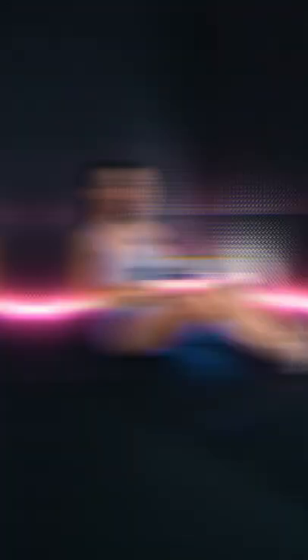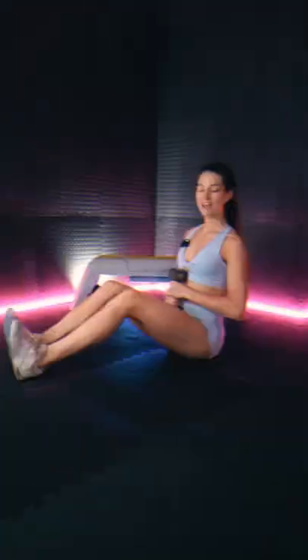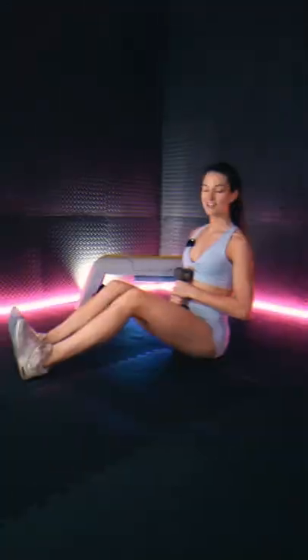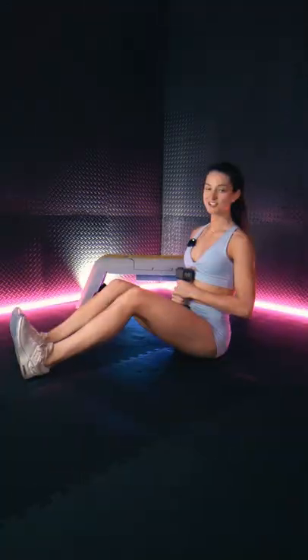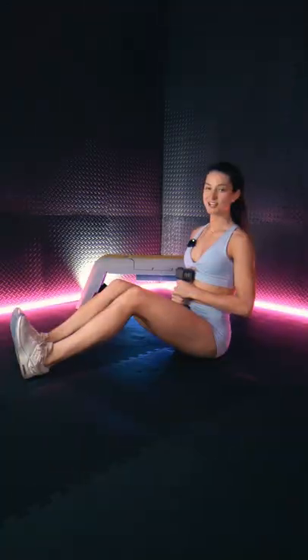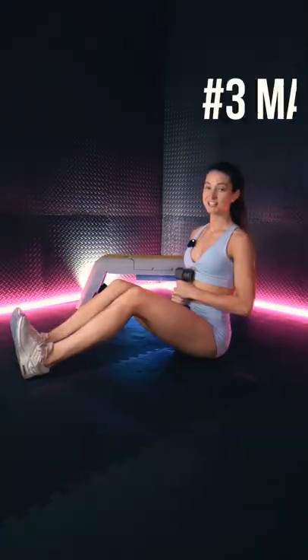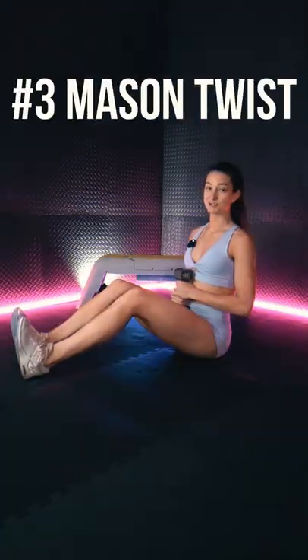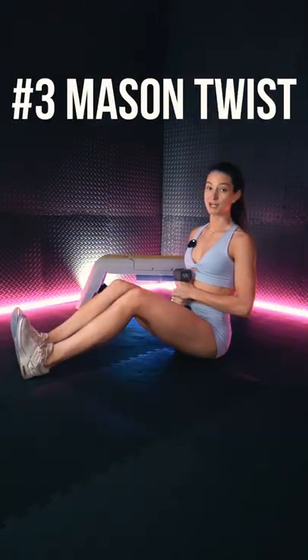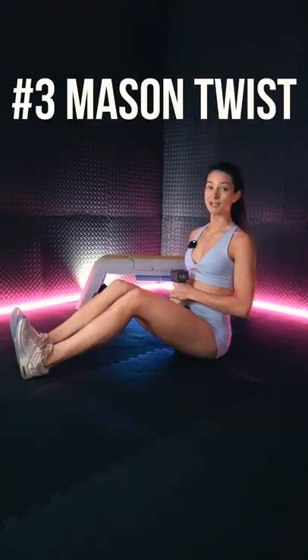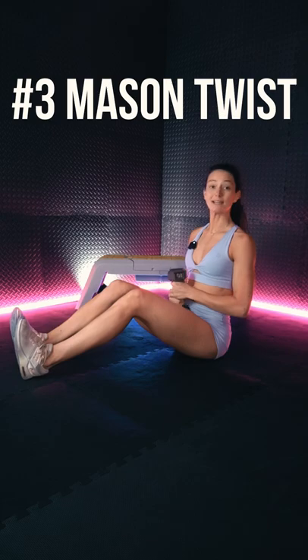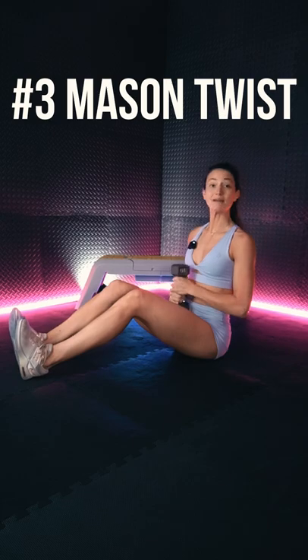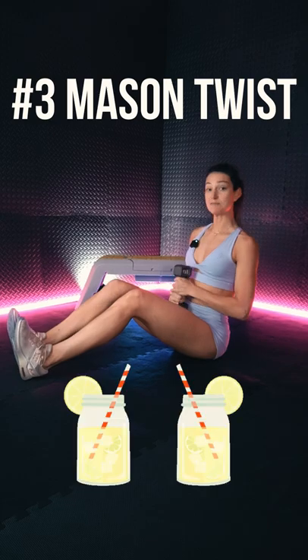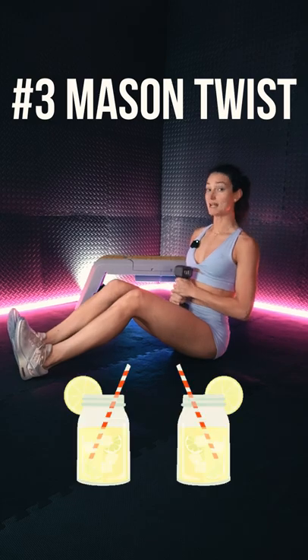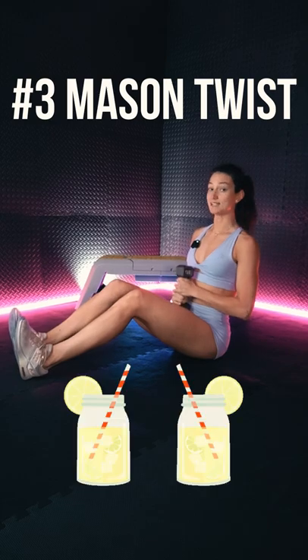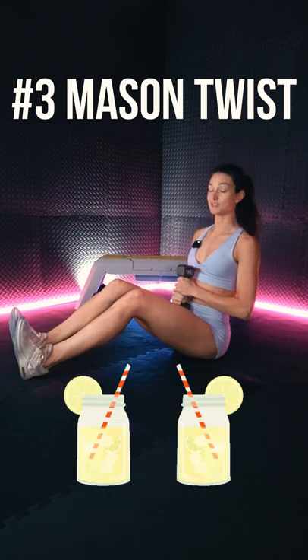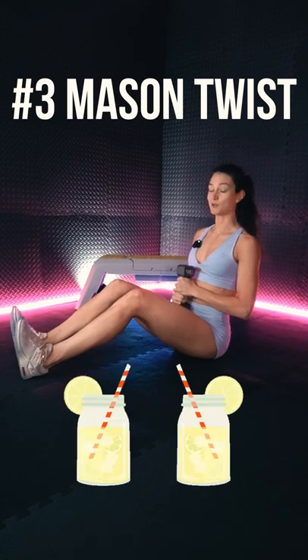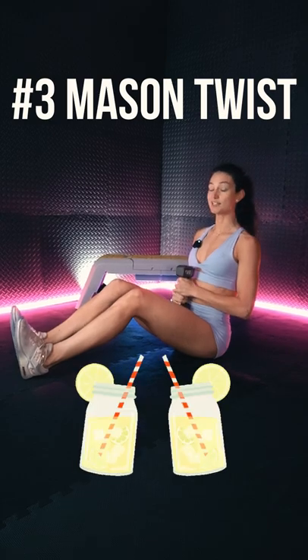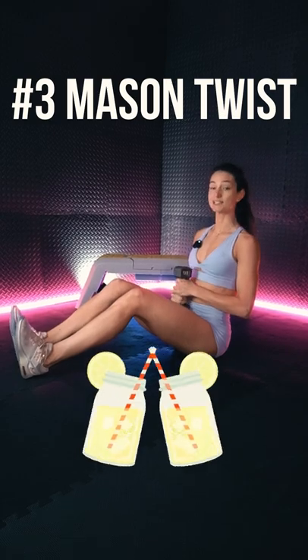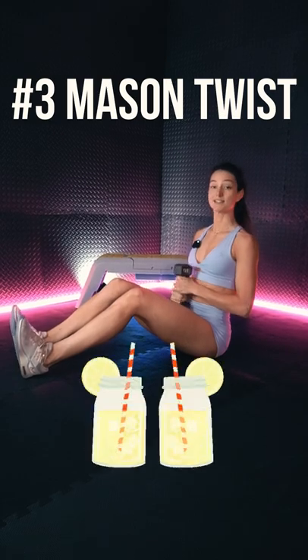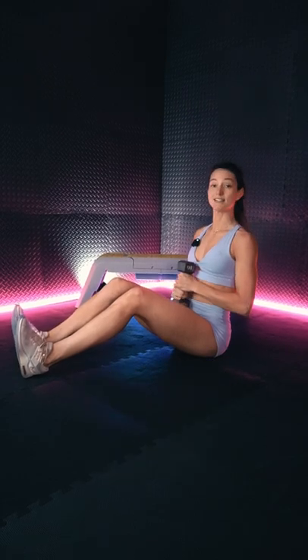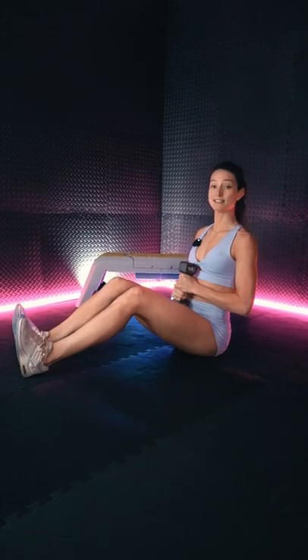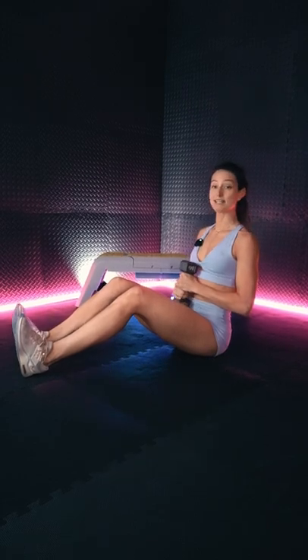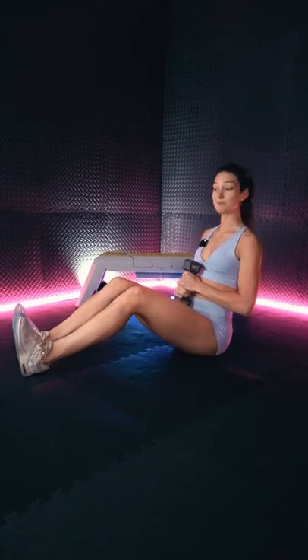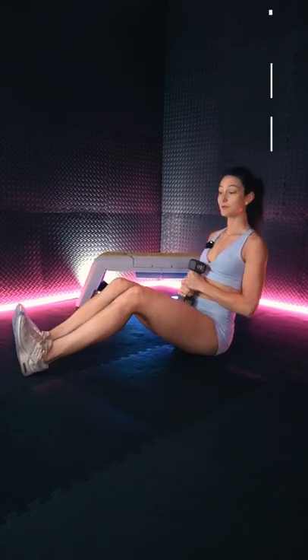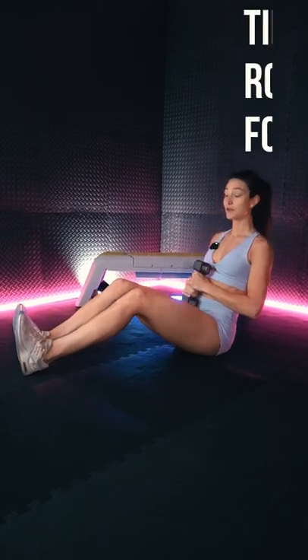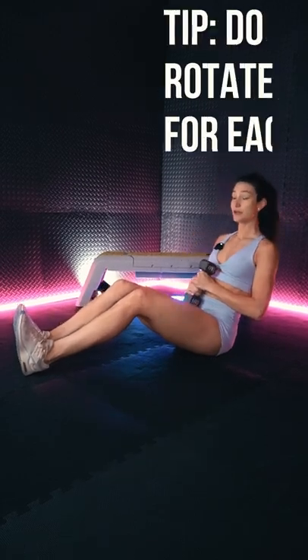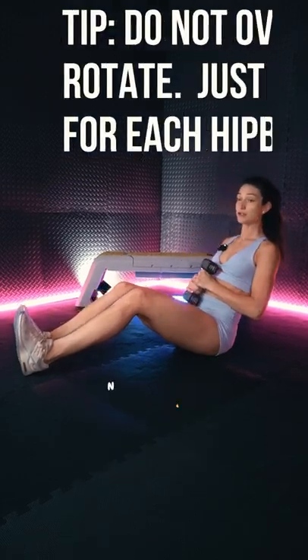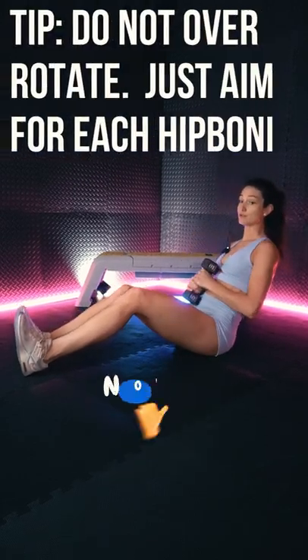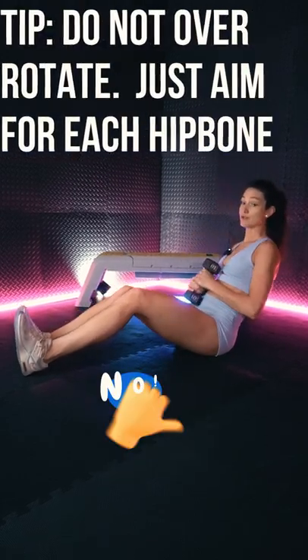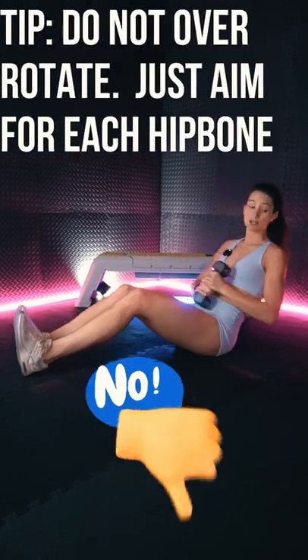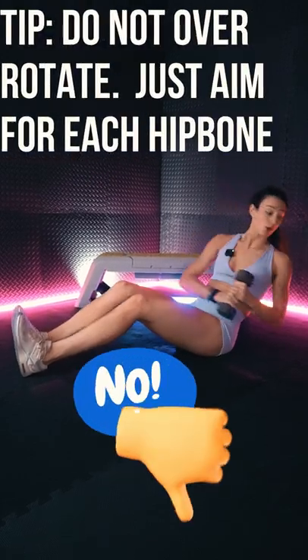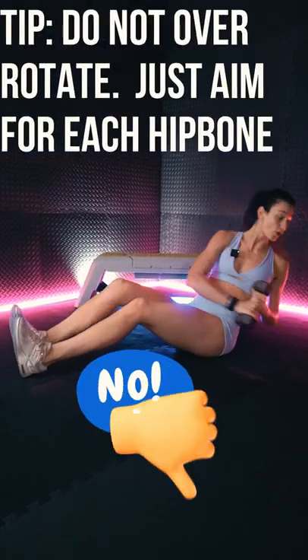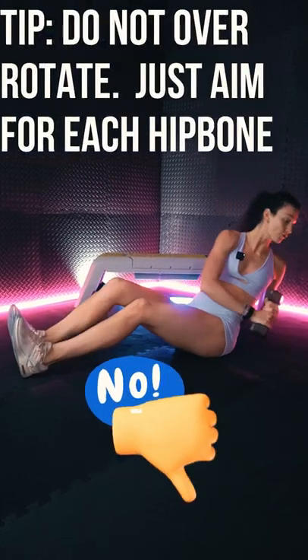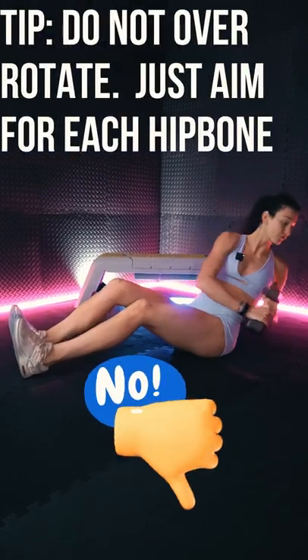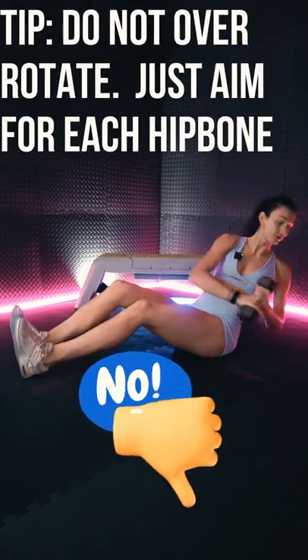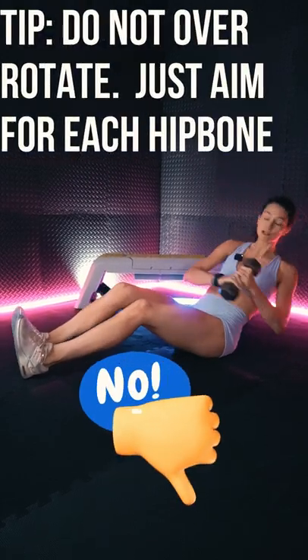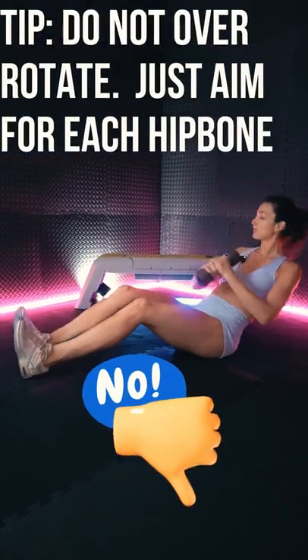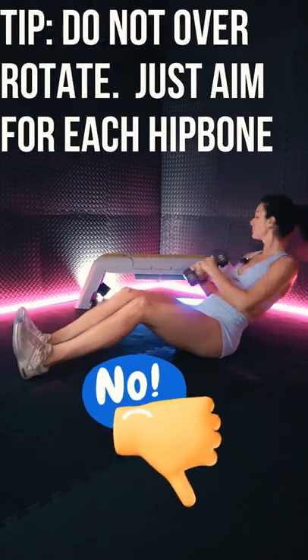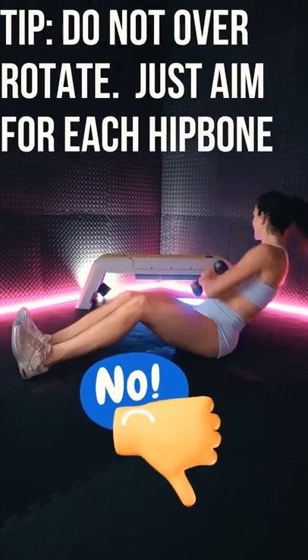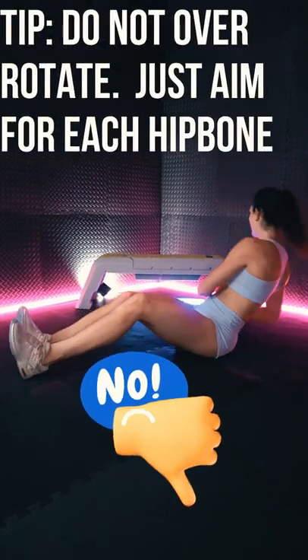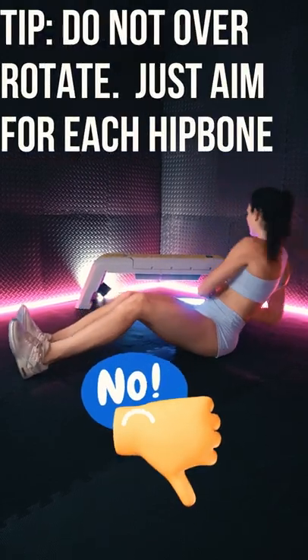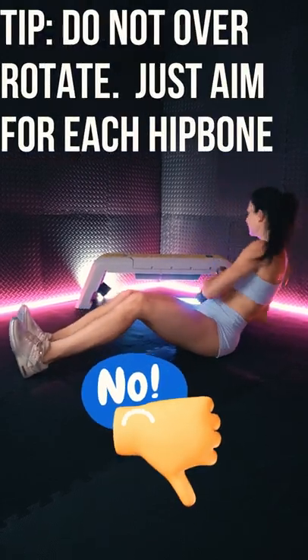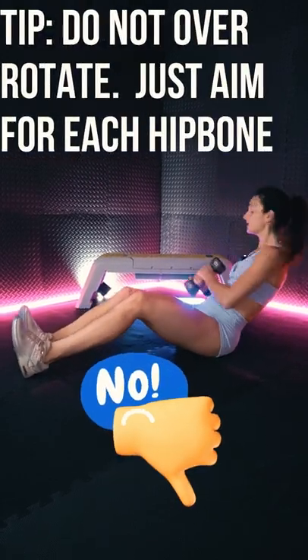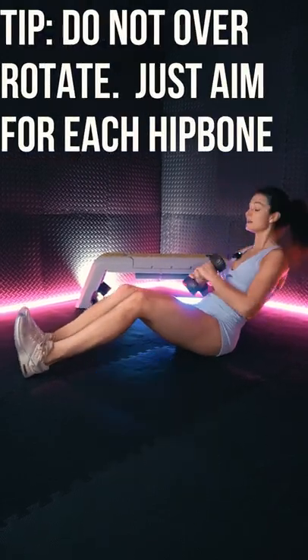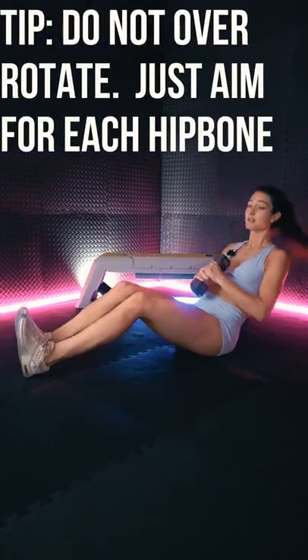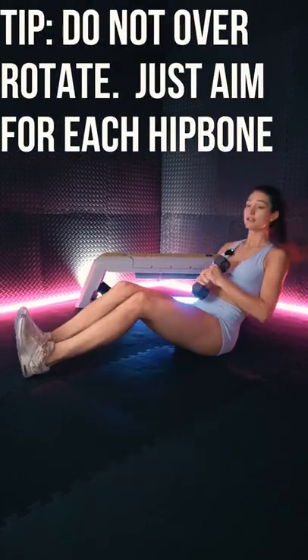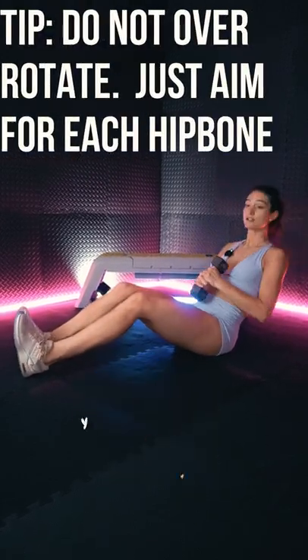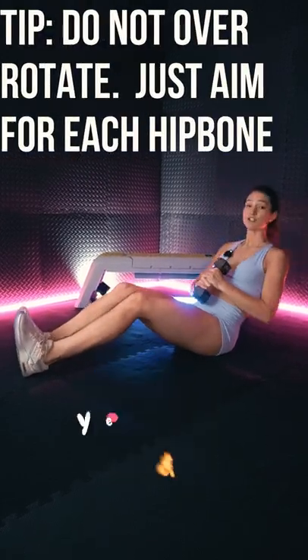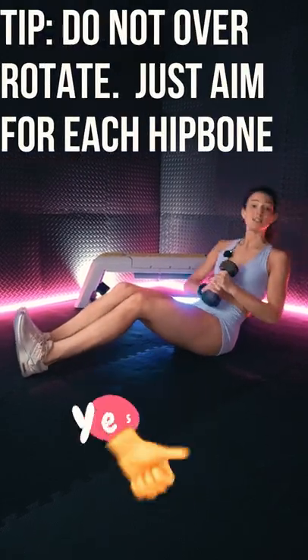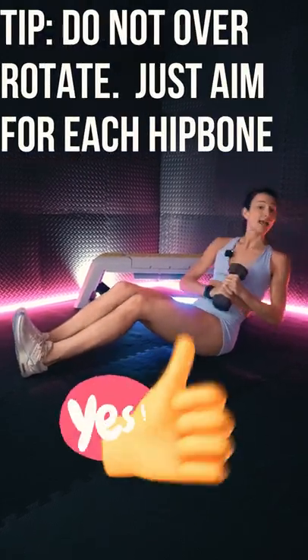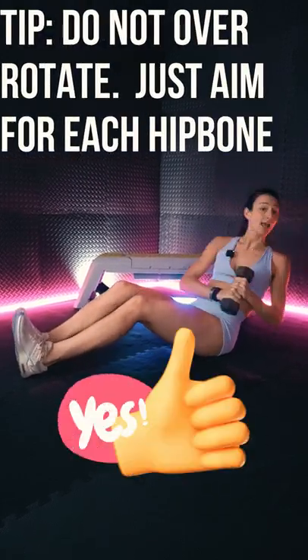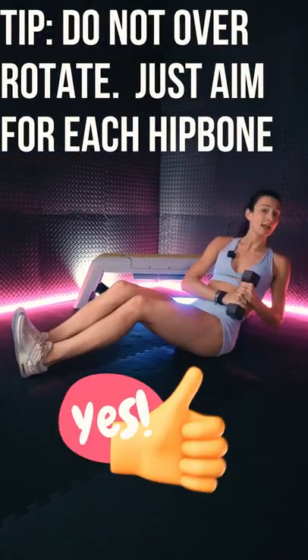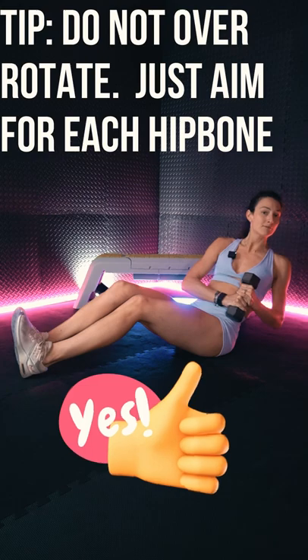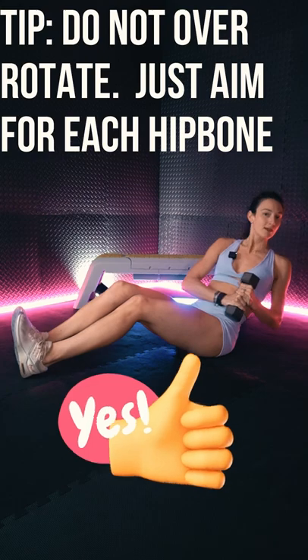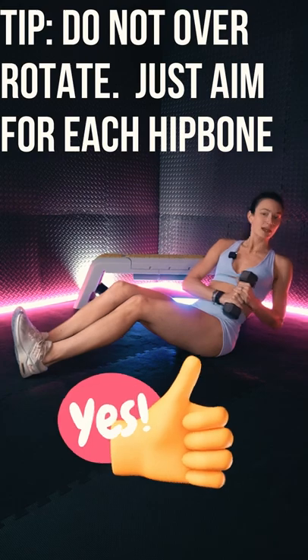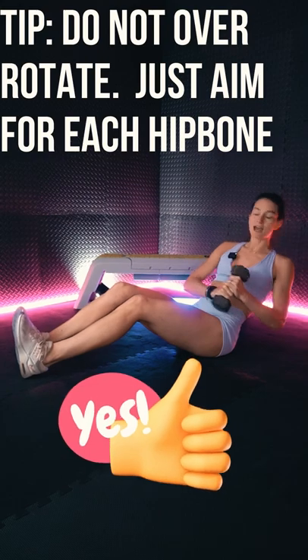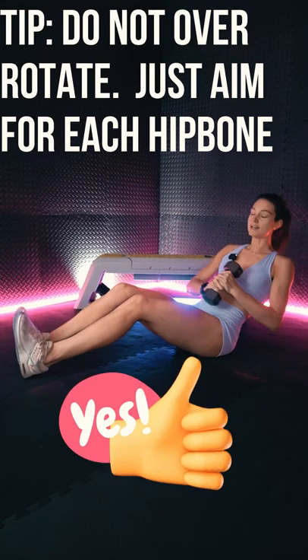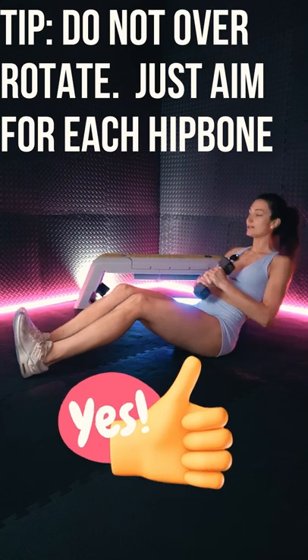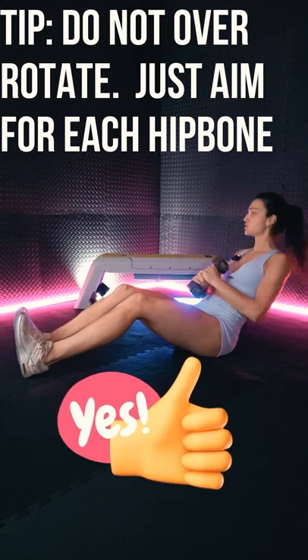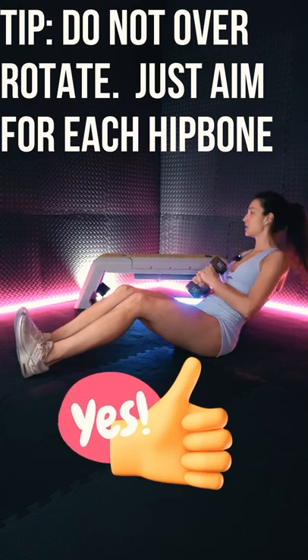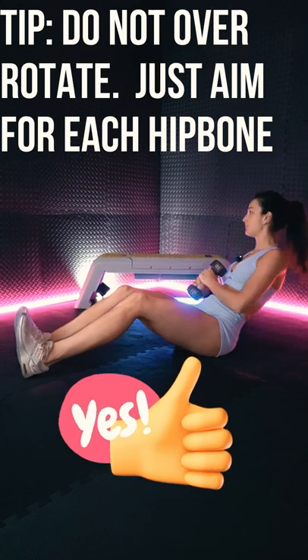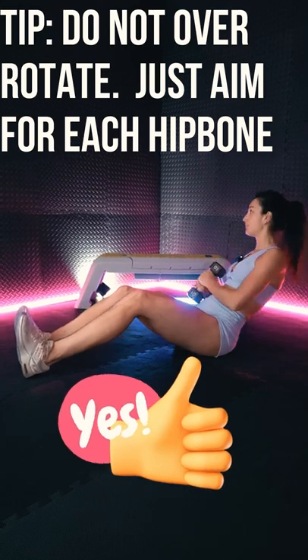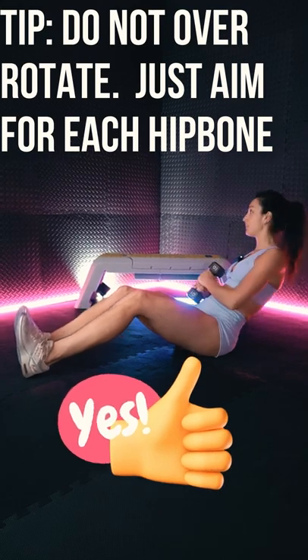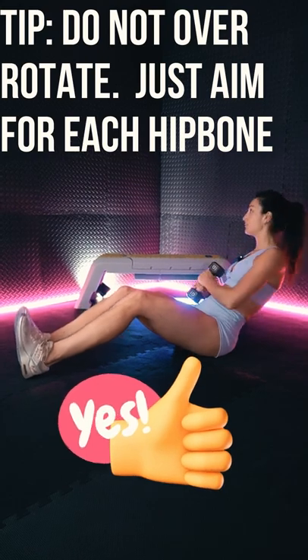Exercise three: mason twists. Tip — do not overly rotate, just aim at each hip bone.